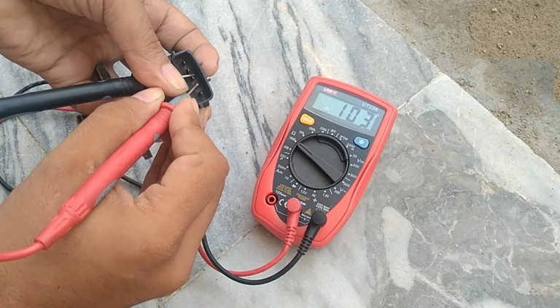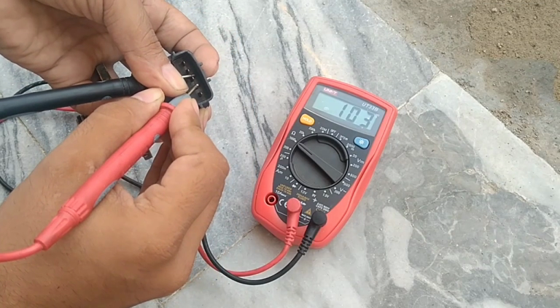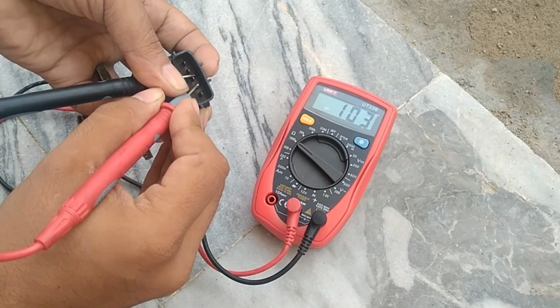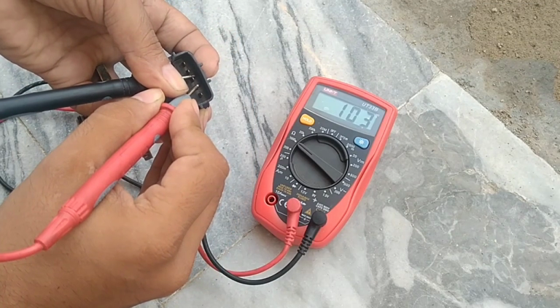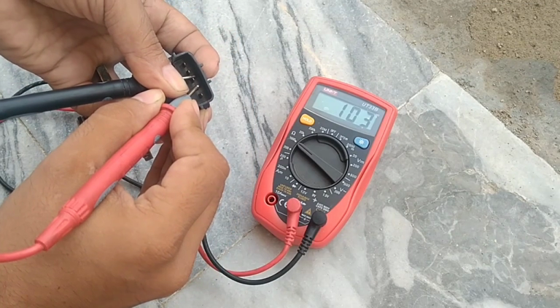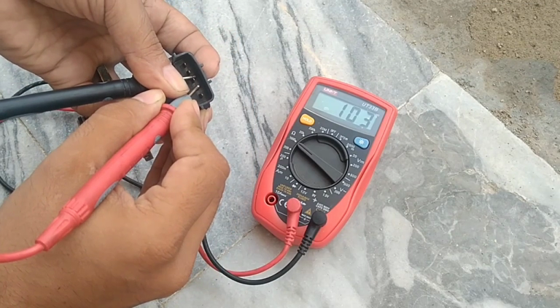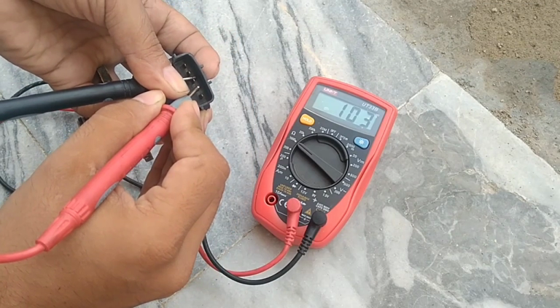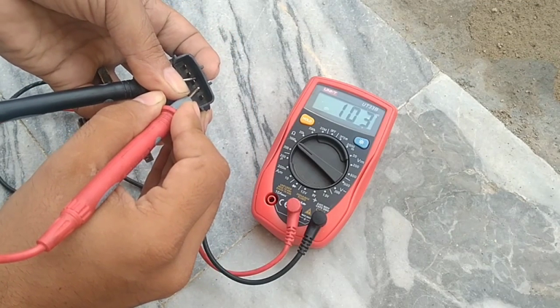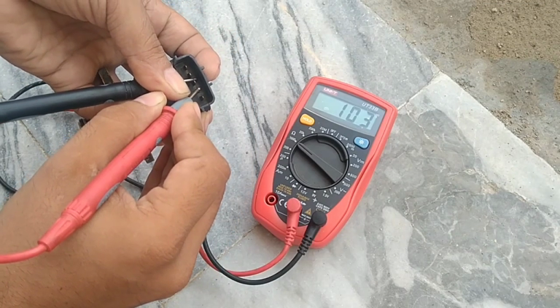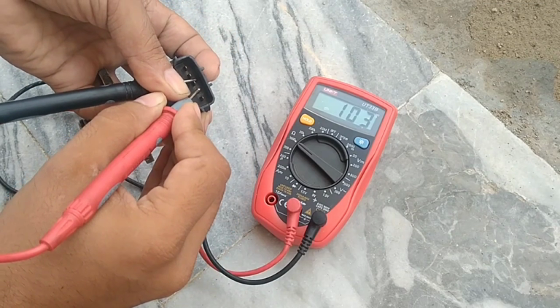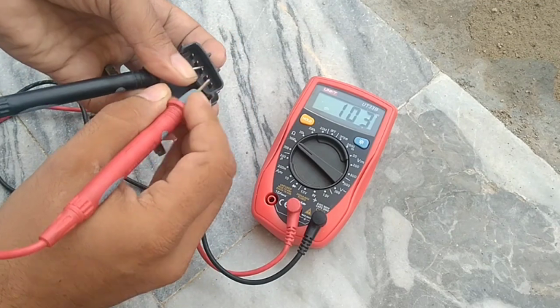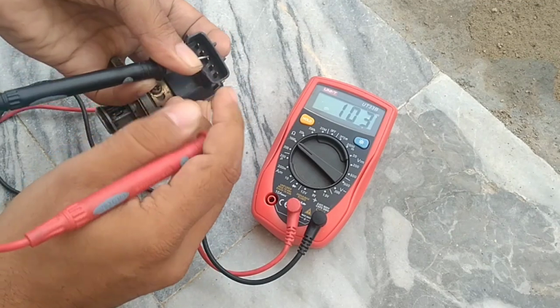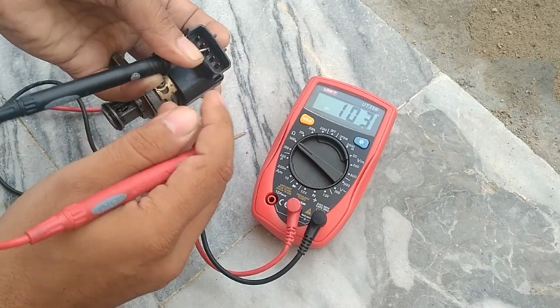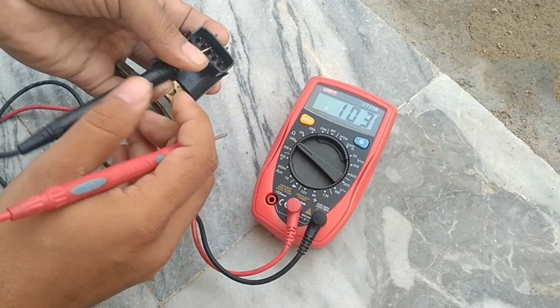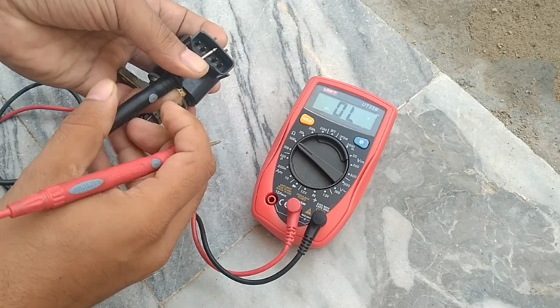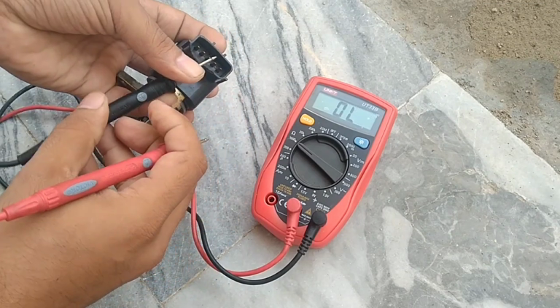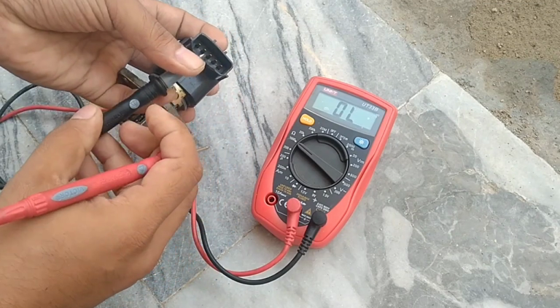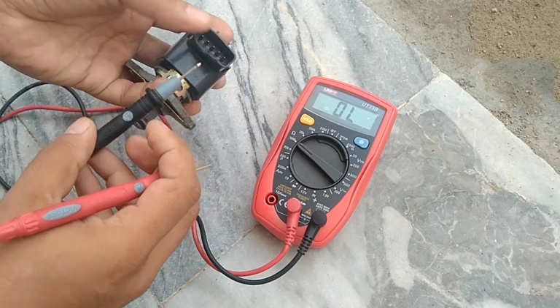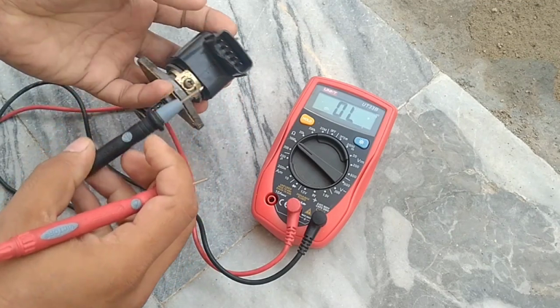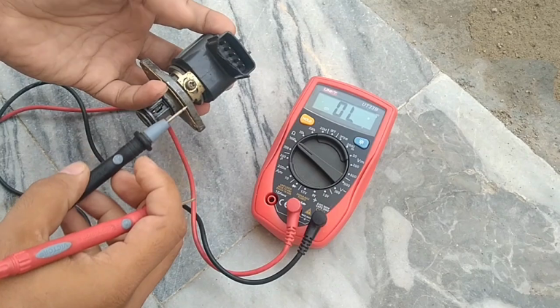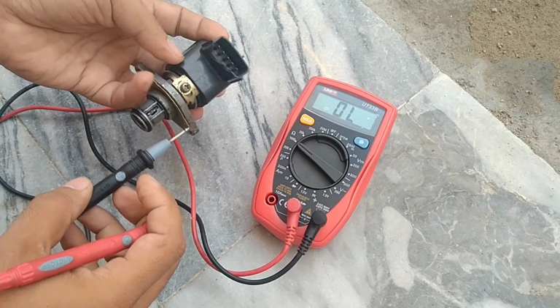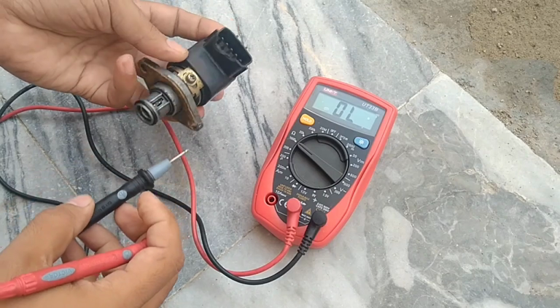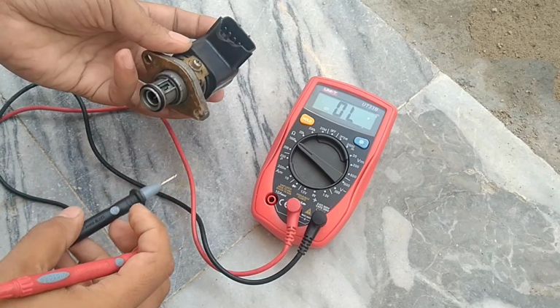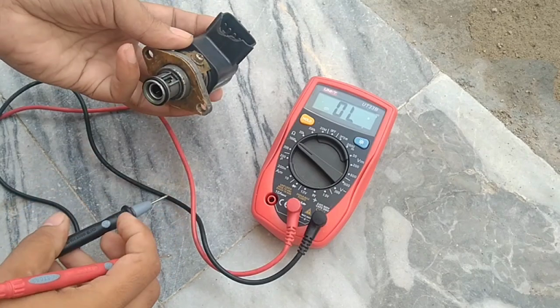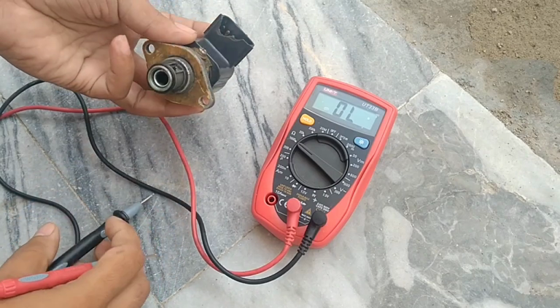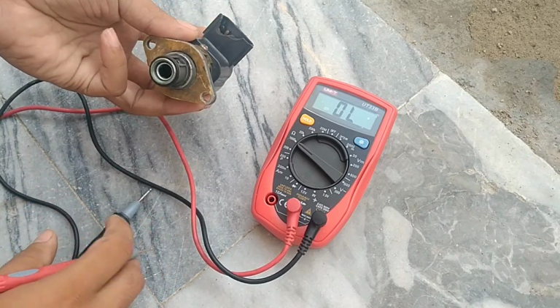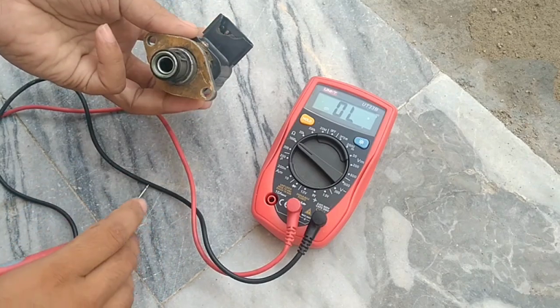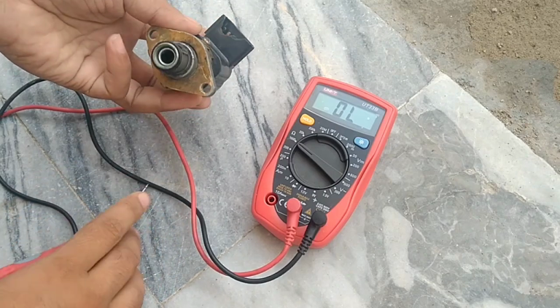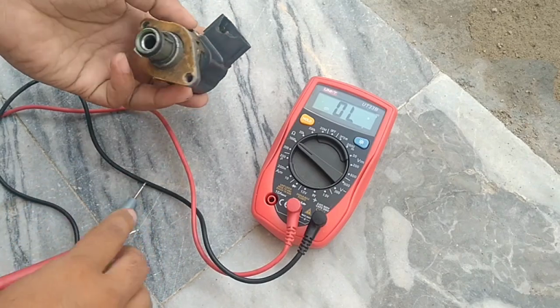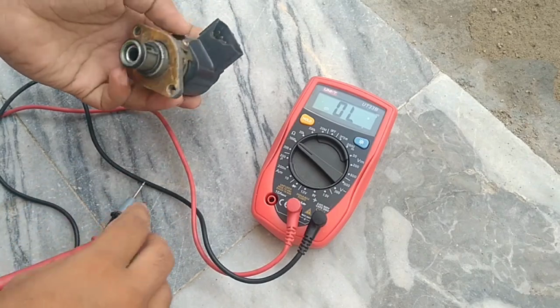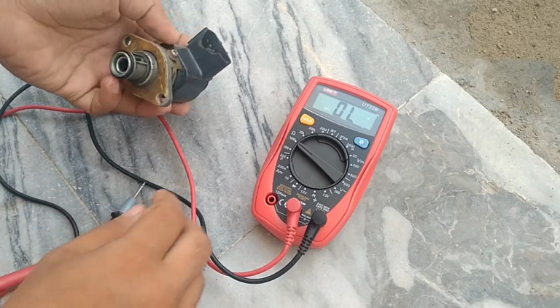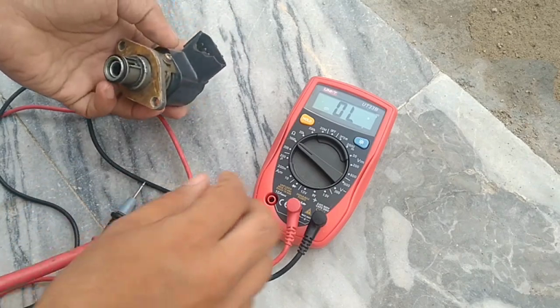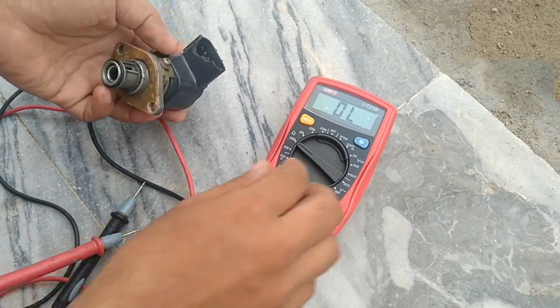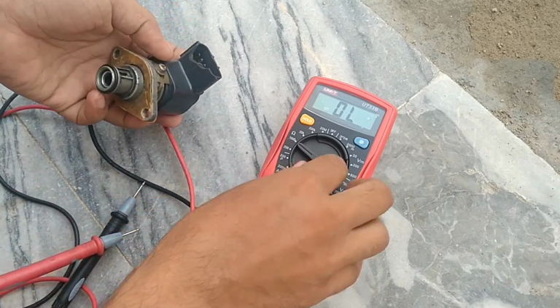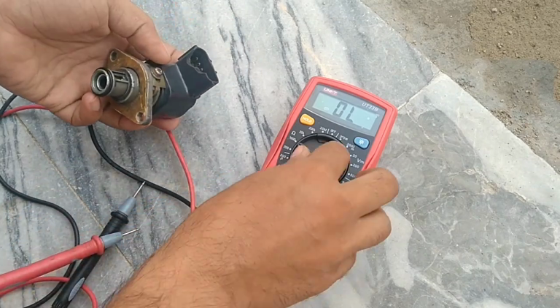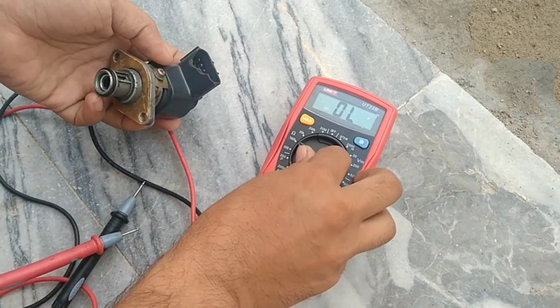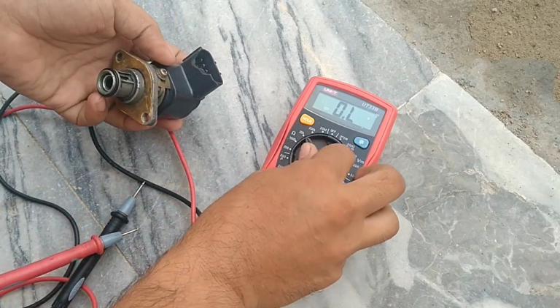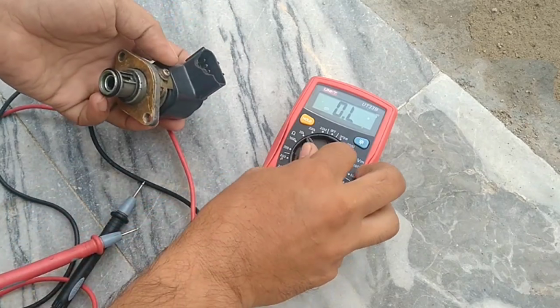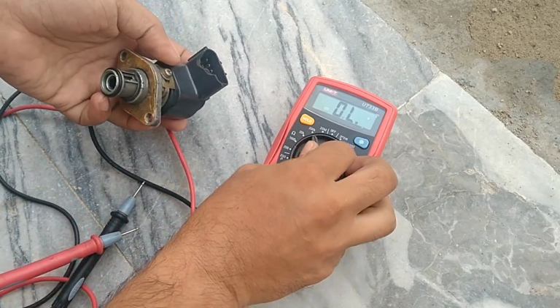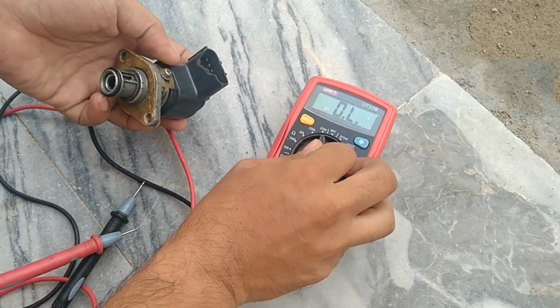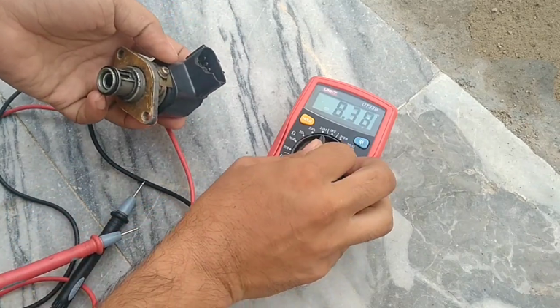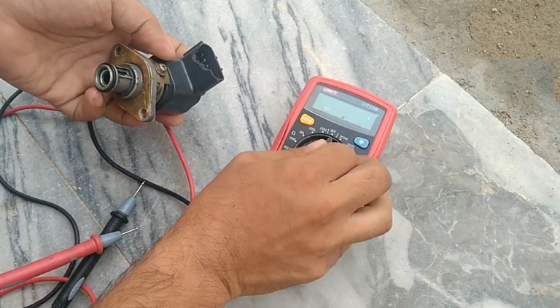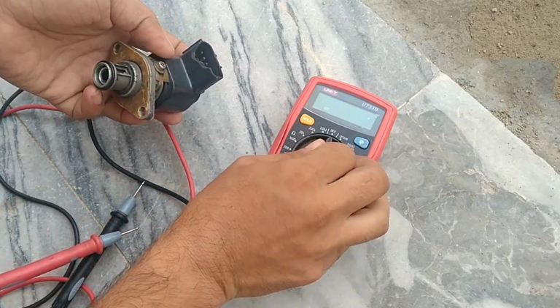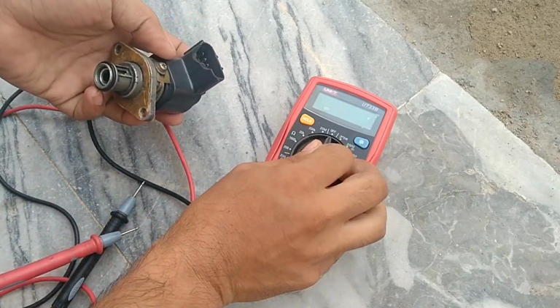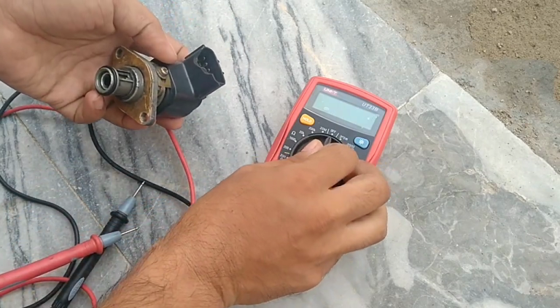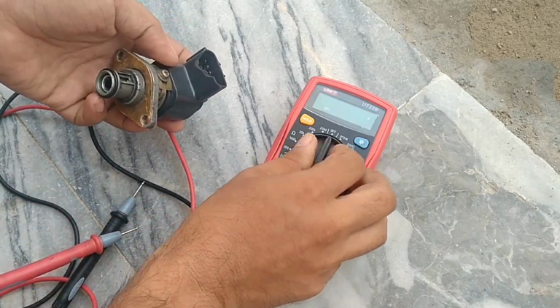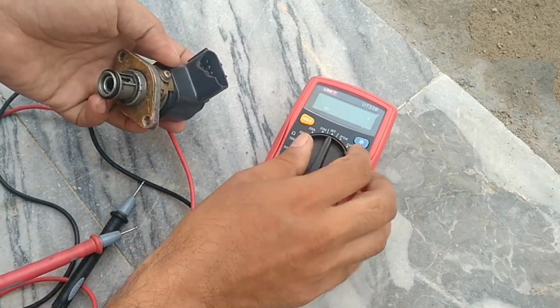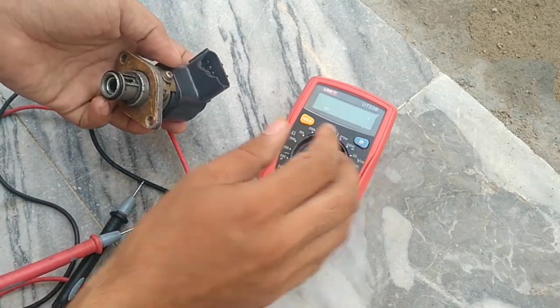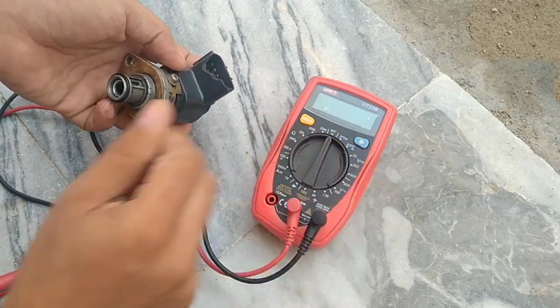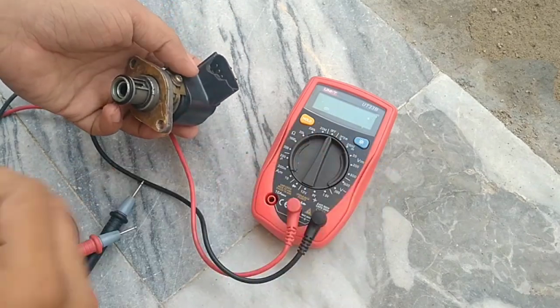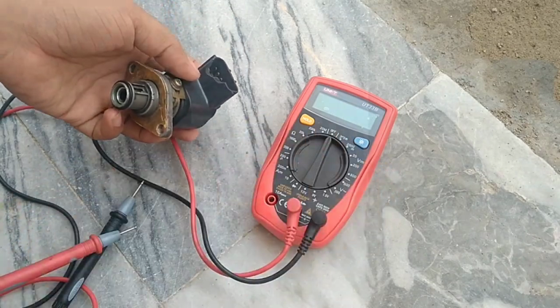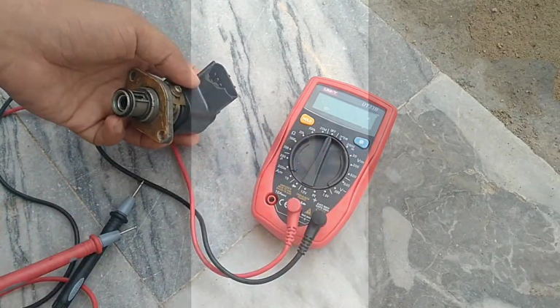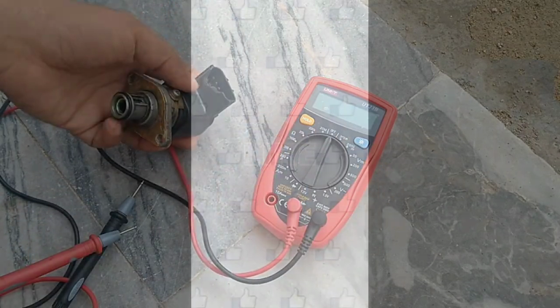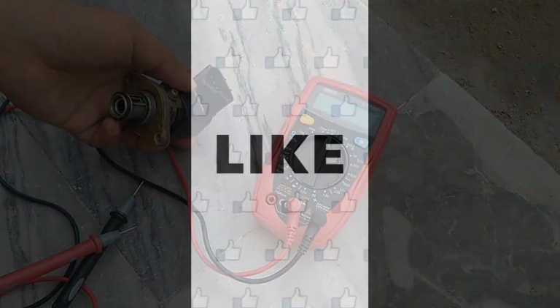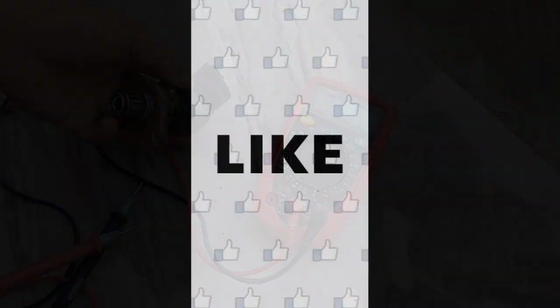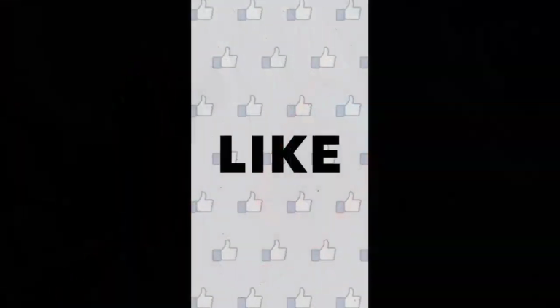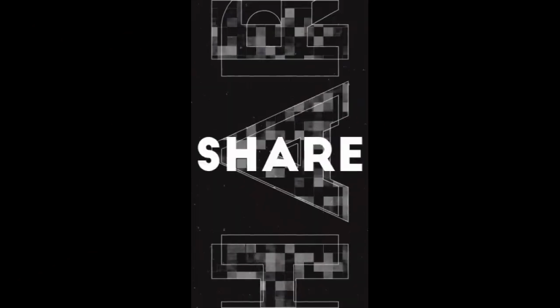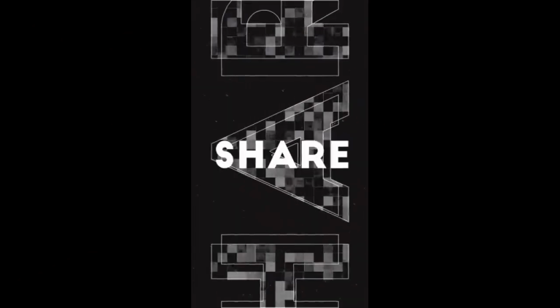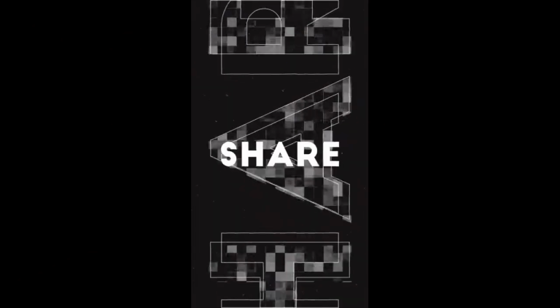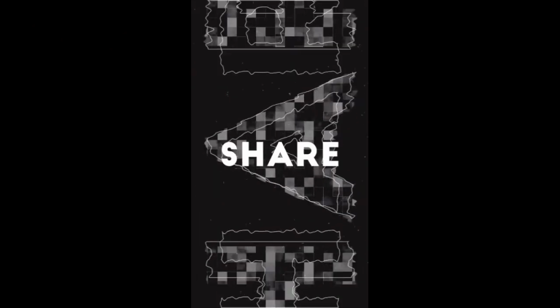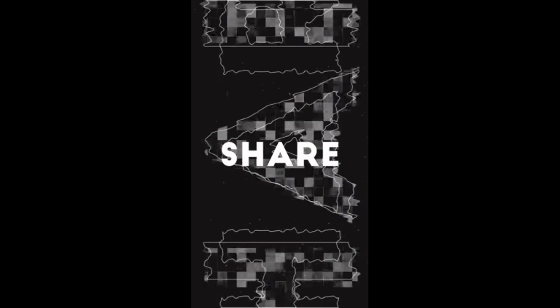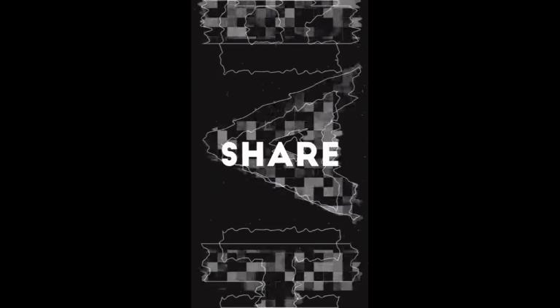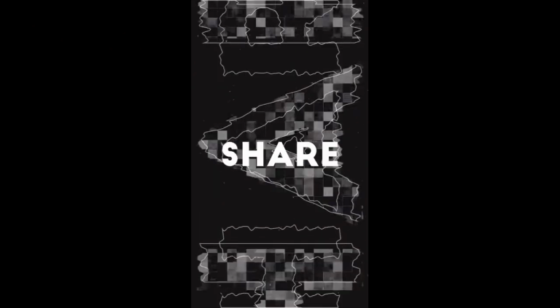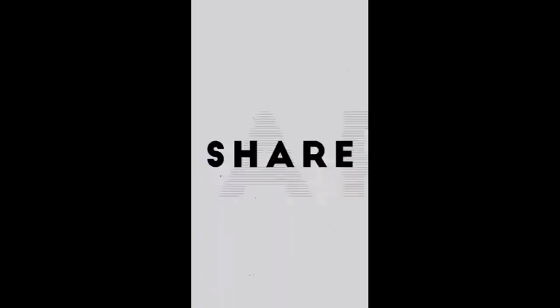Change the complete idle control valve if out of spec. I will soon share another sensor reading with you. Thank you very much for watching.